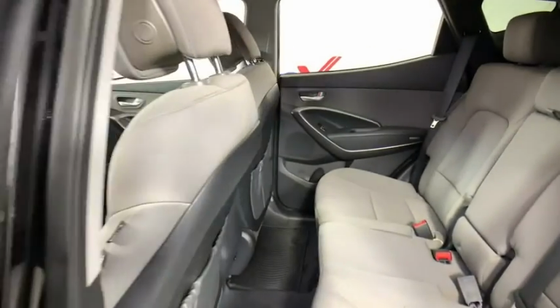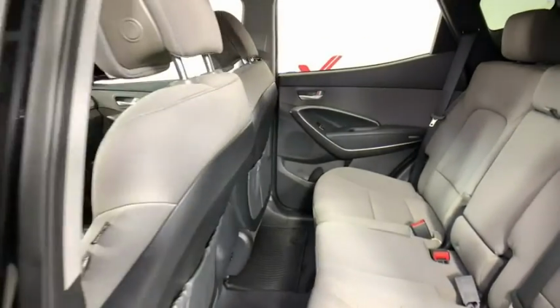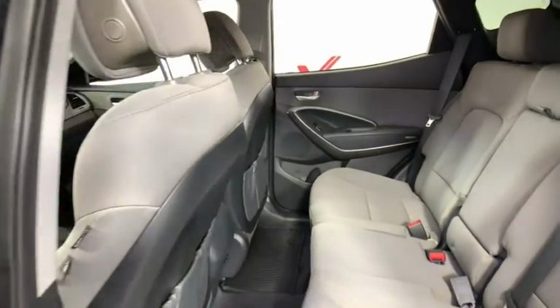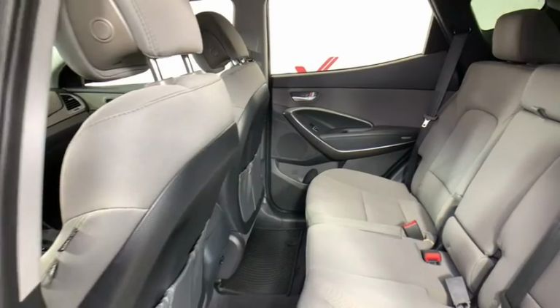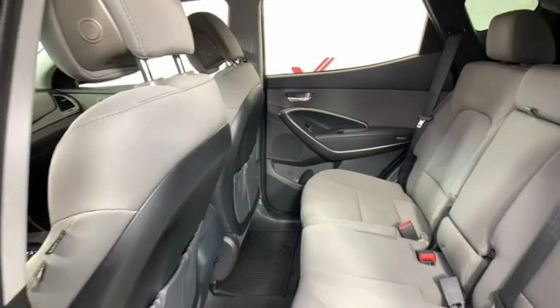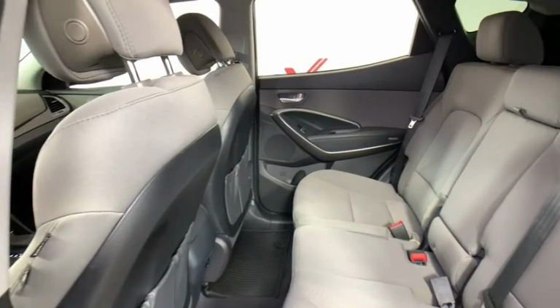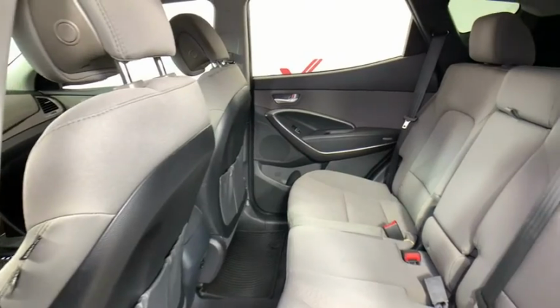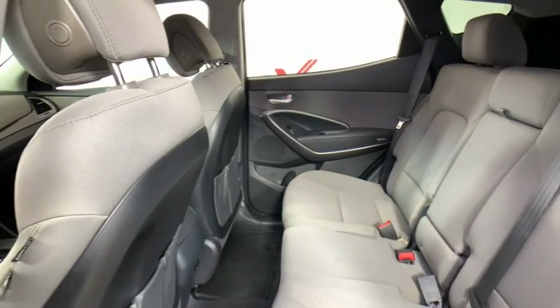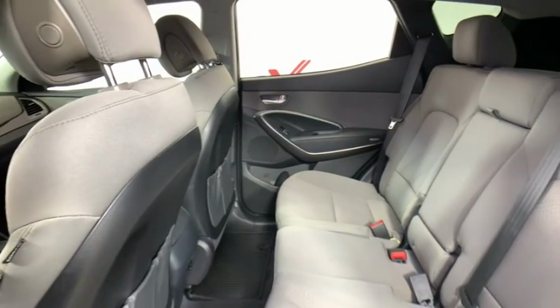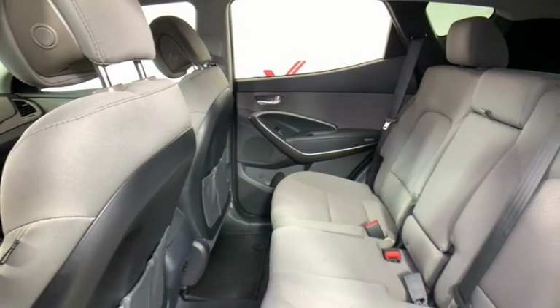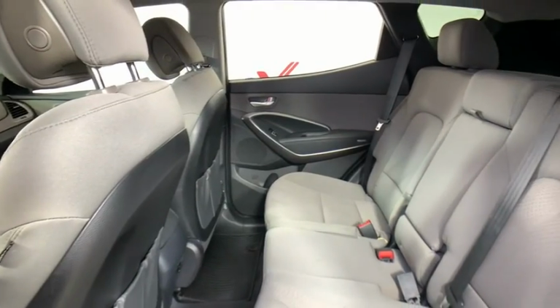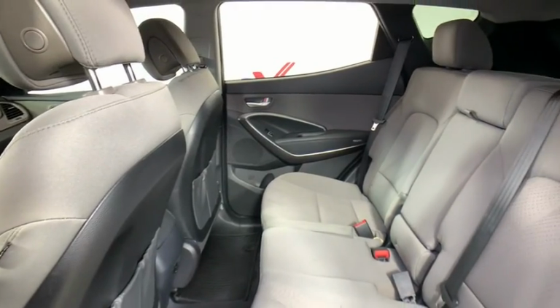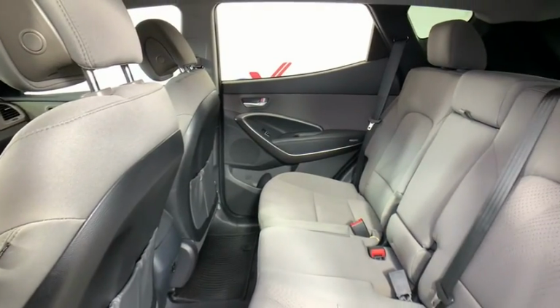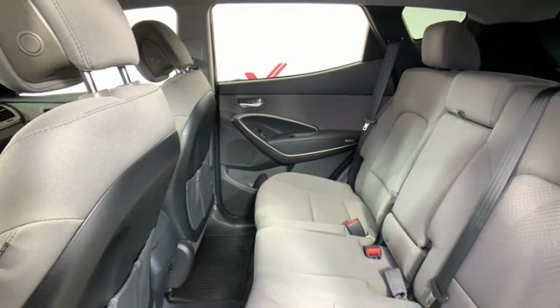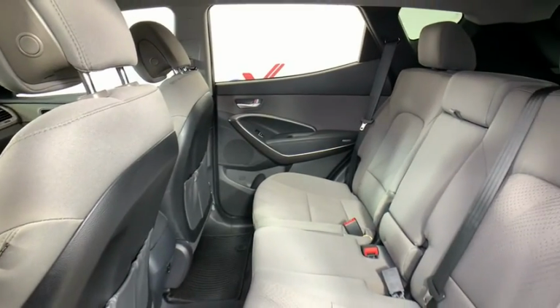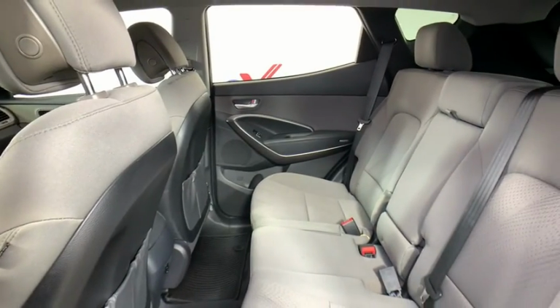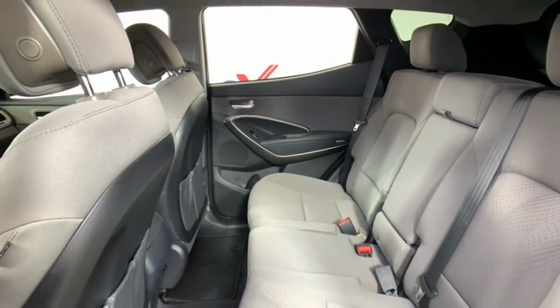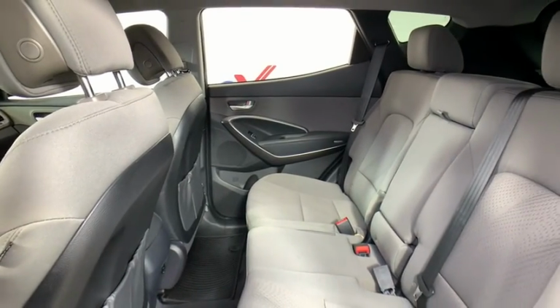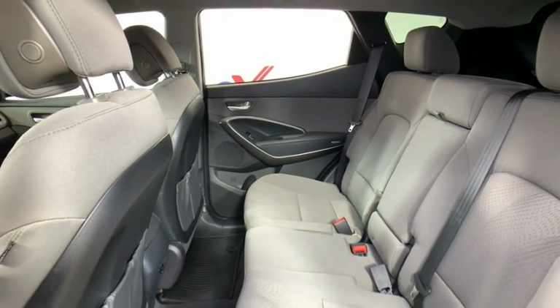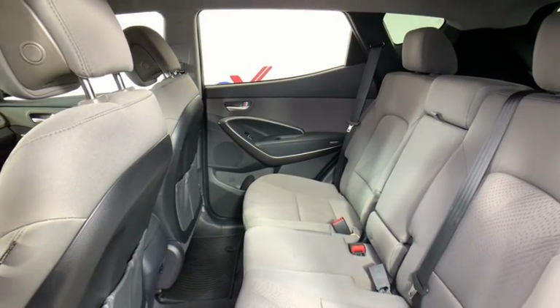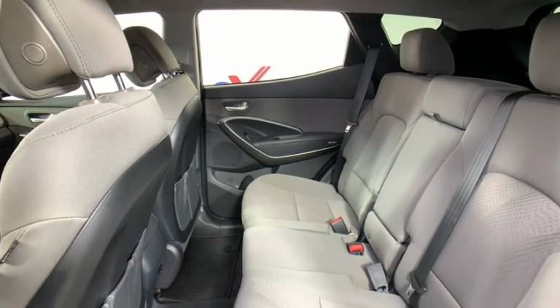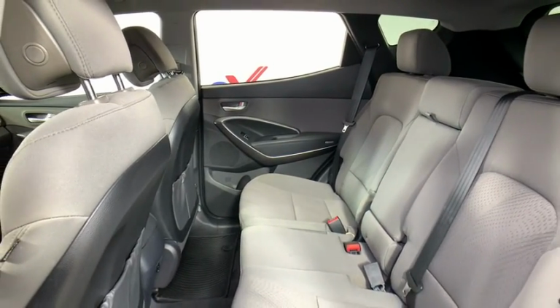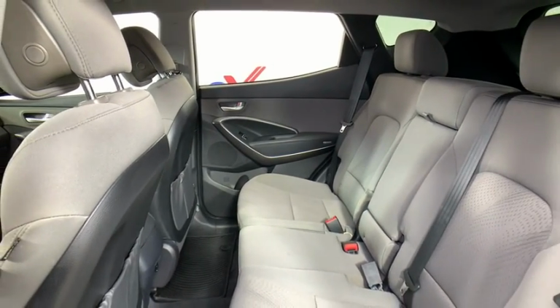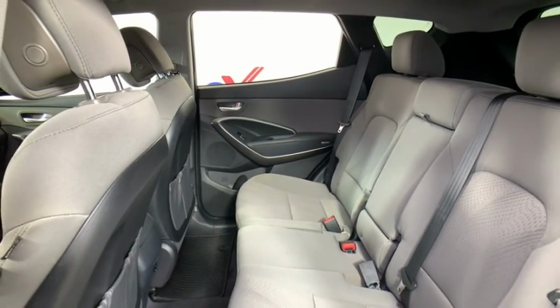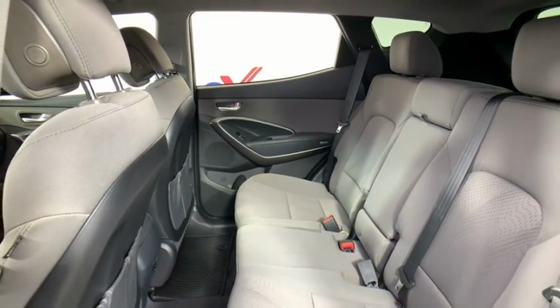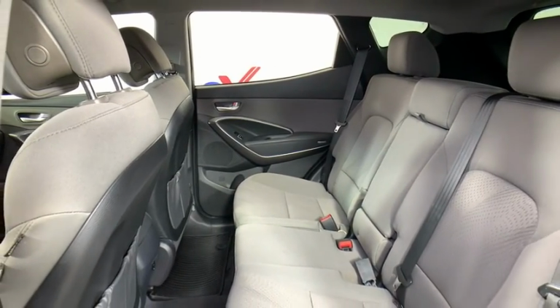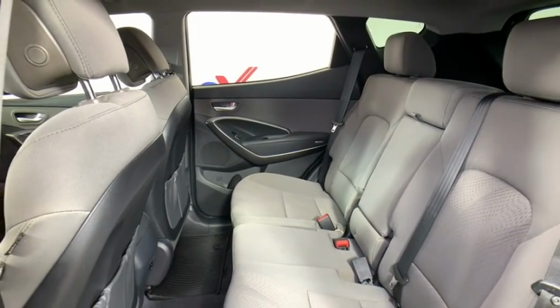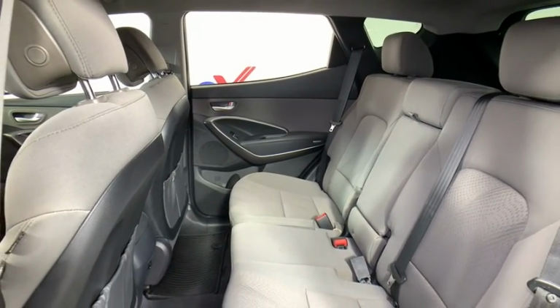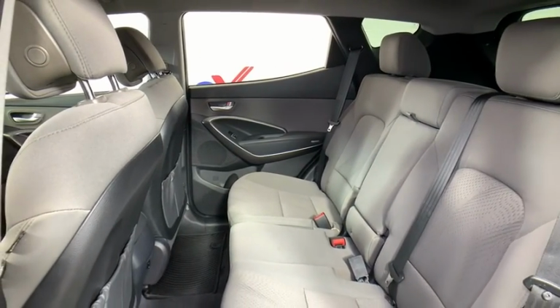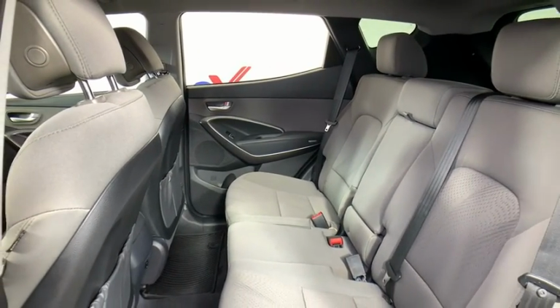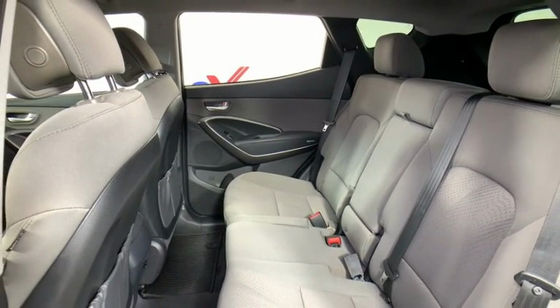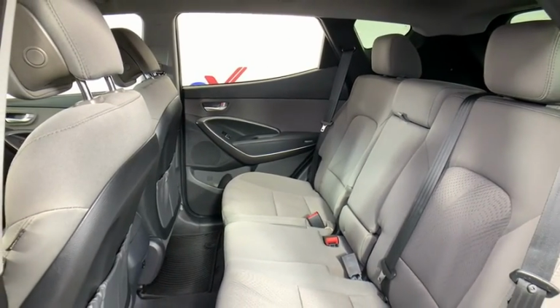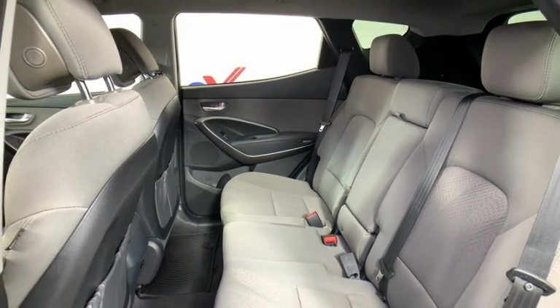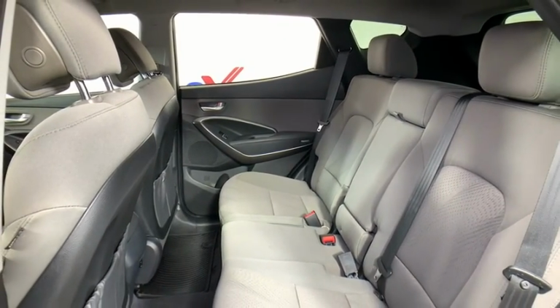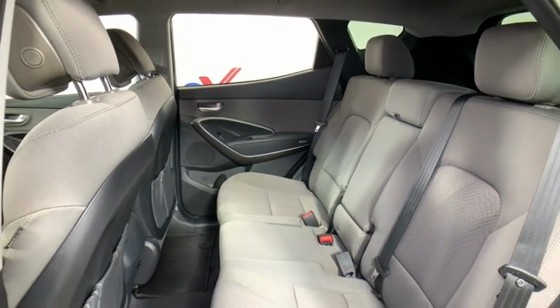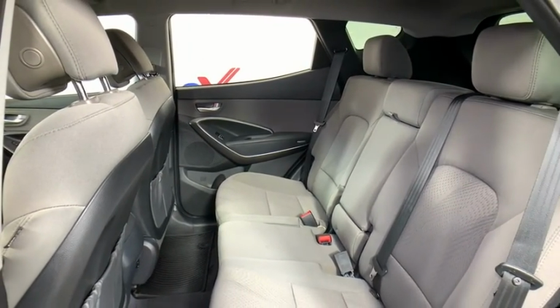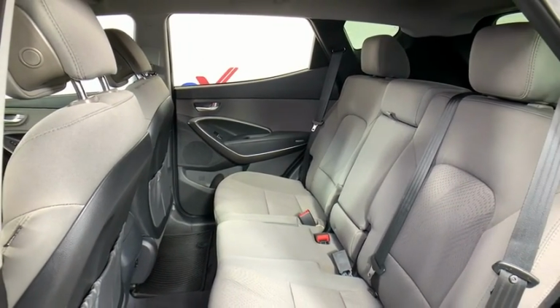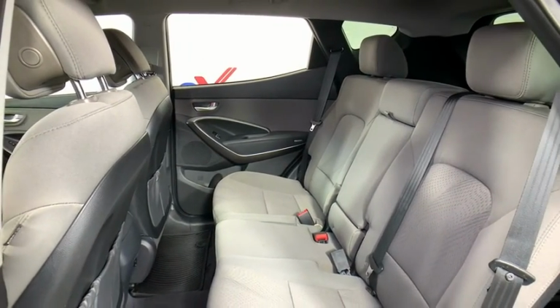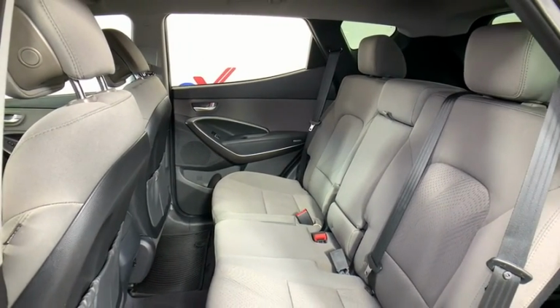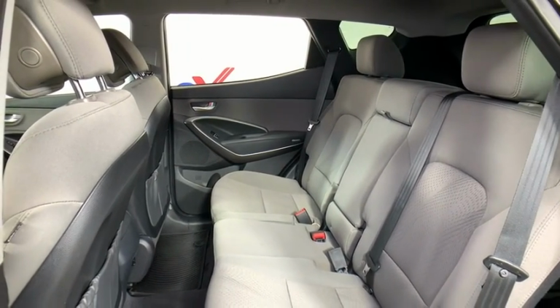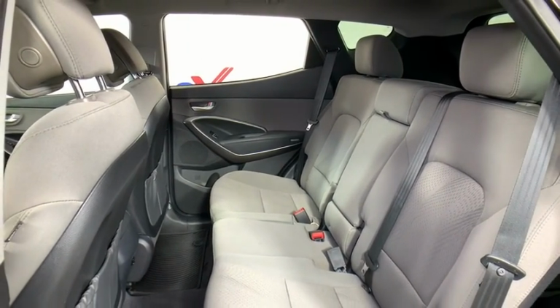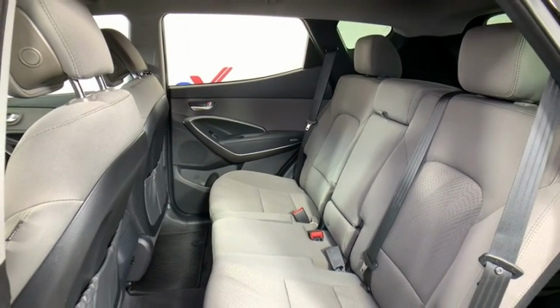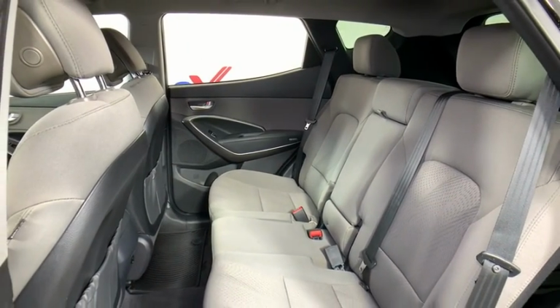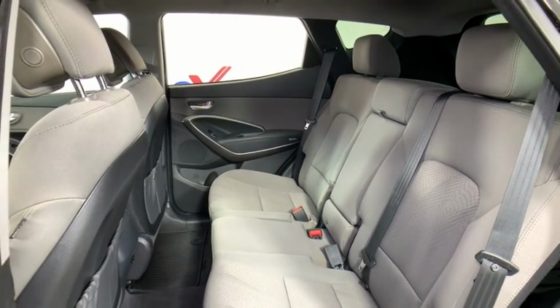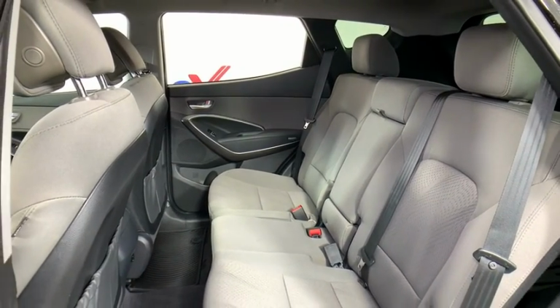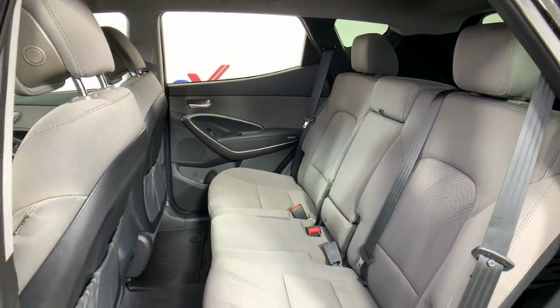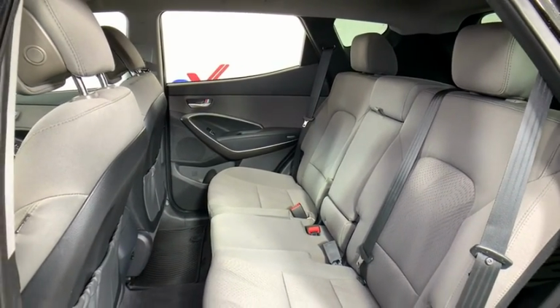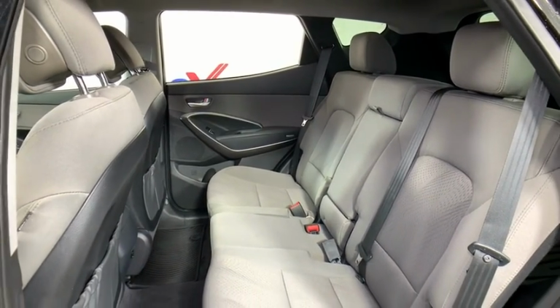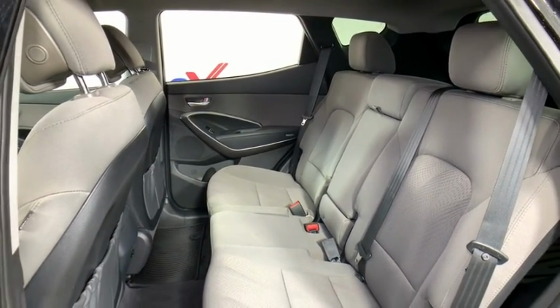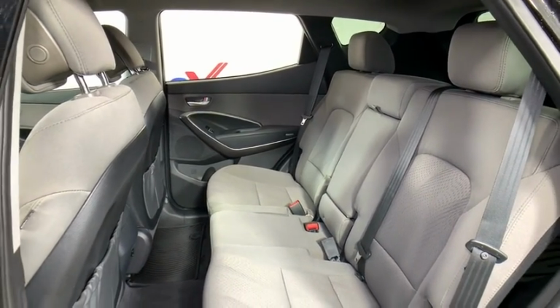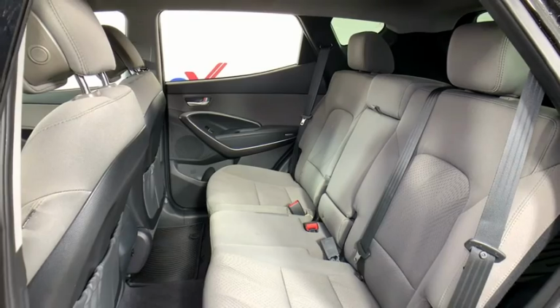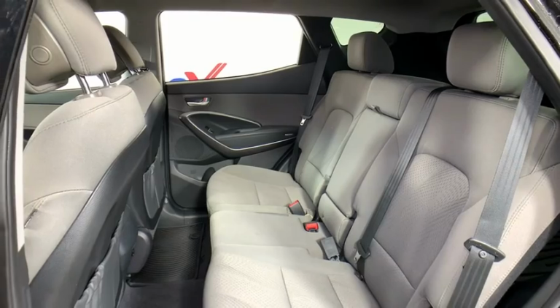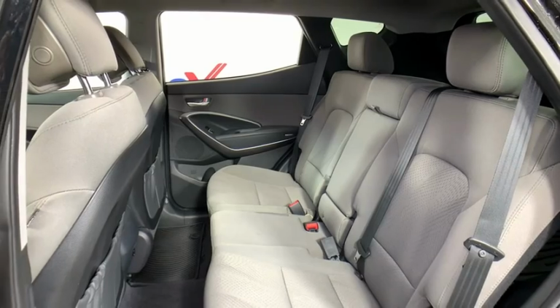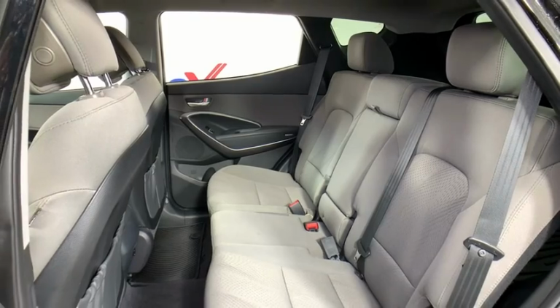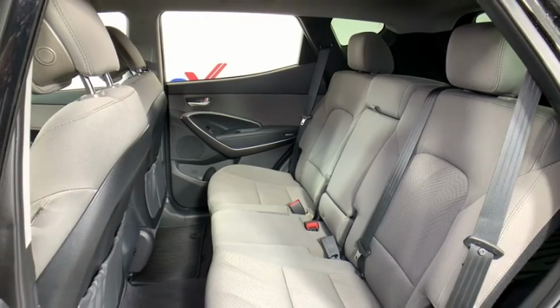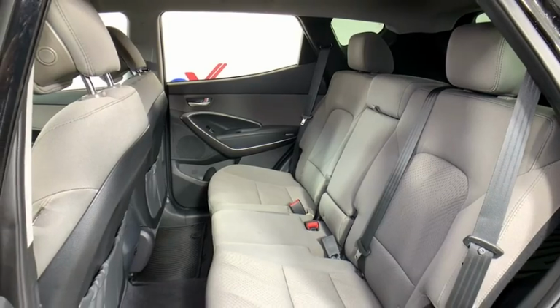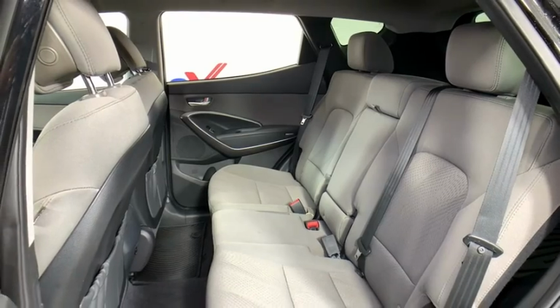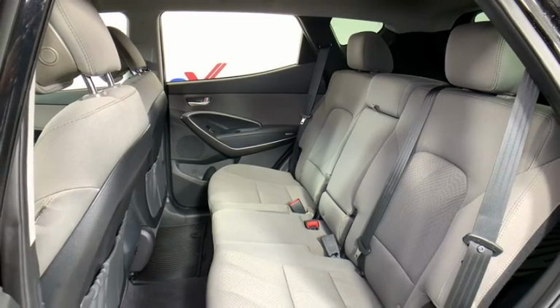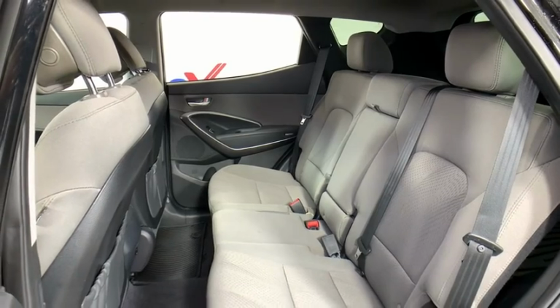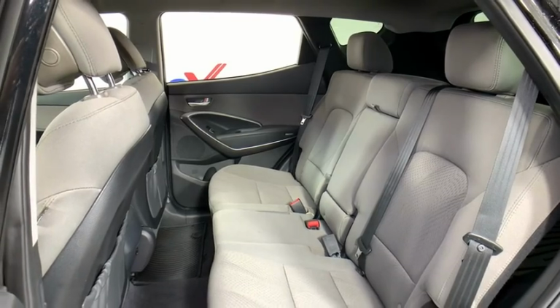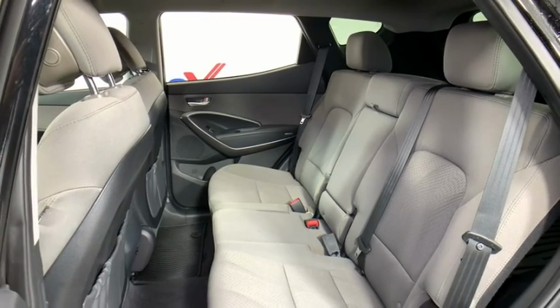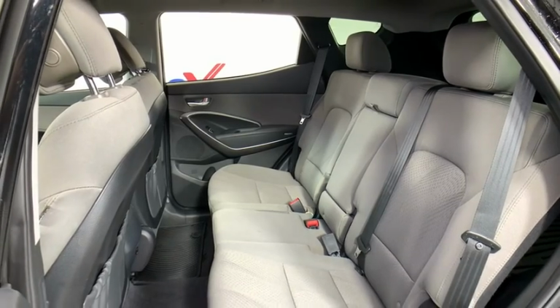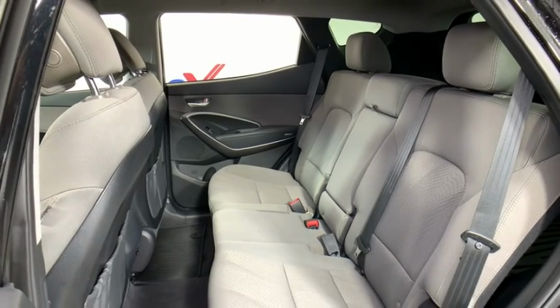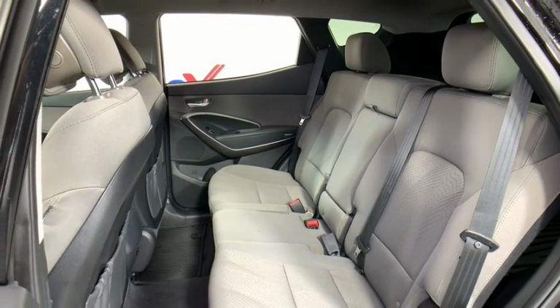Power windows, brake assist, overhead console, remote keyless entry, tachometer, cargo cover, cargo net.